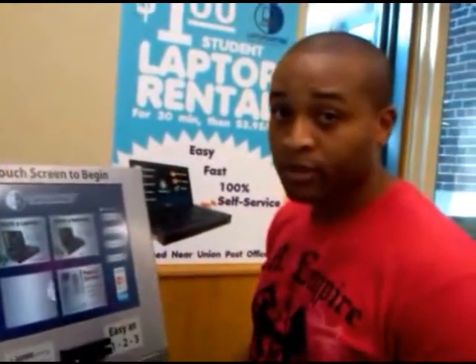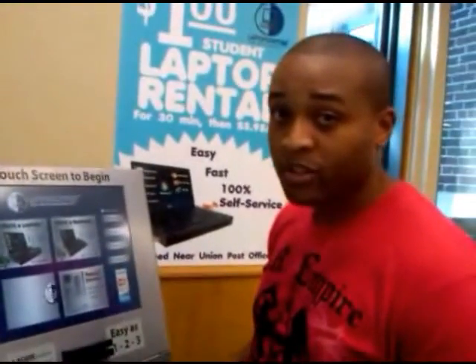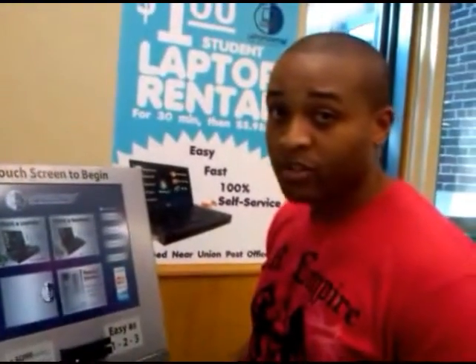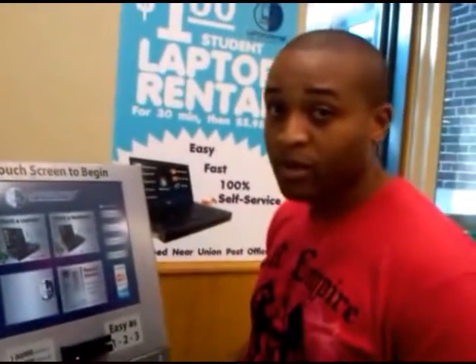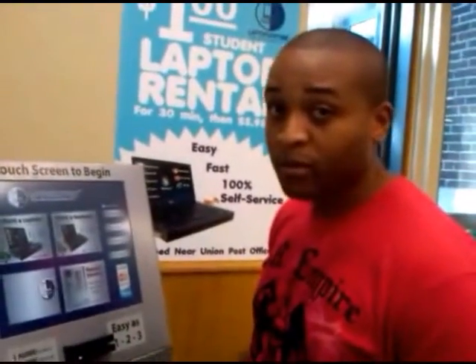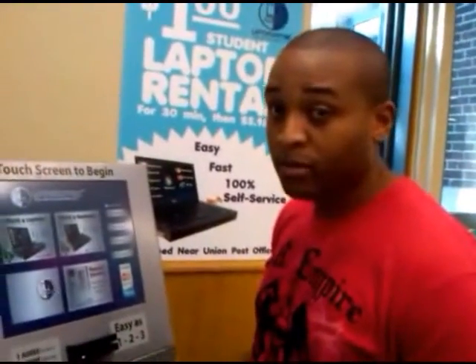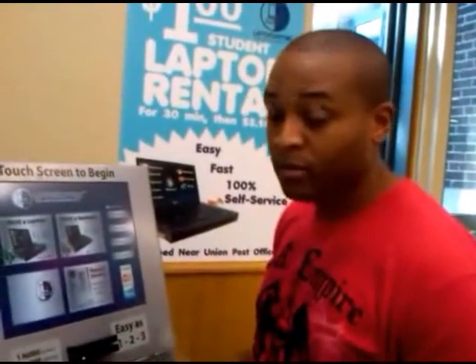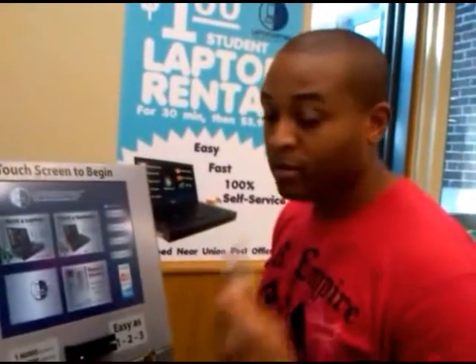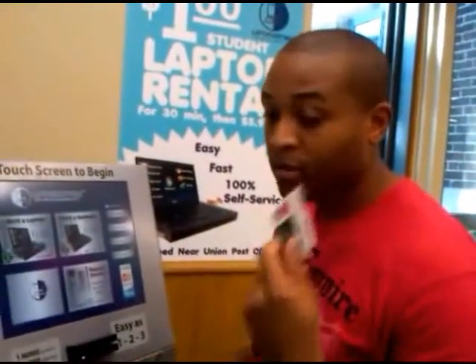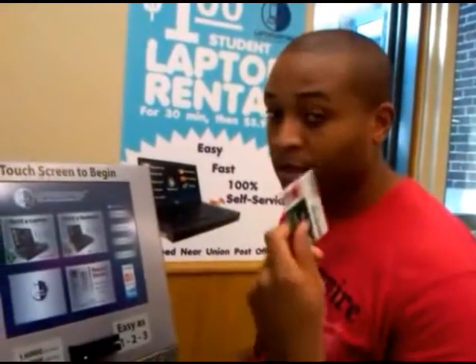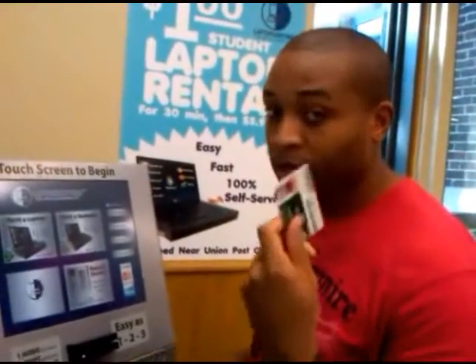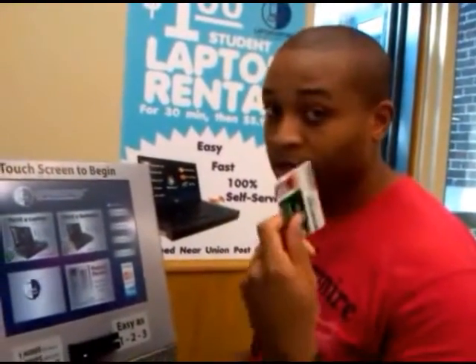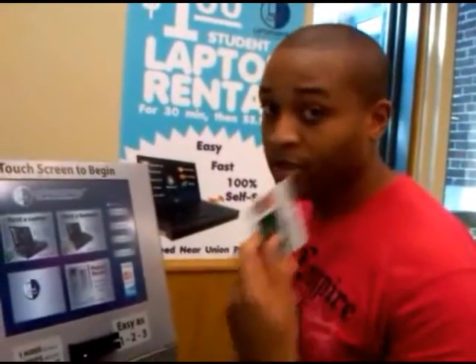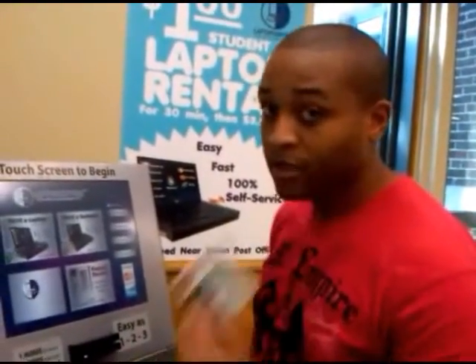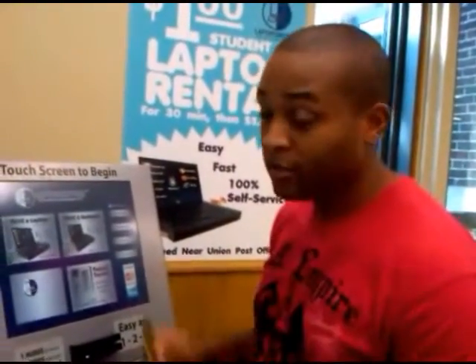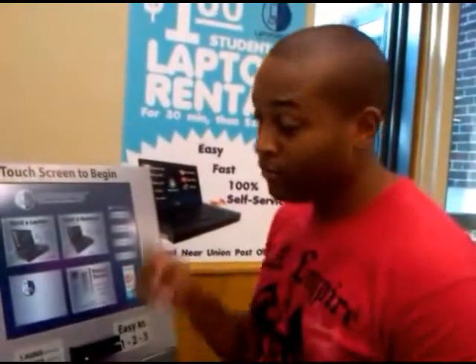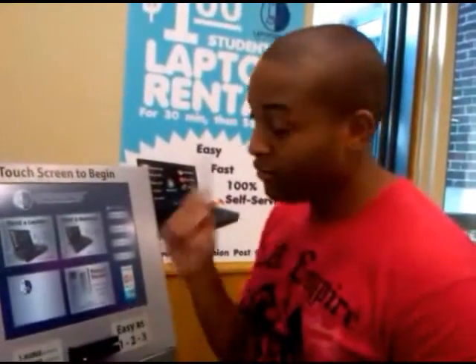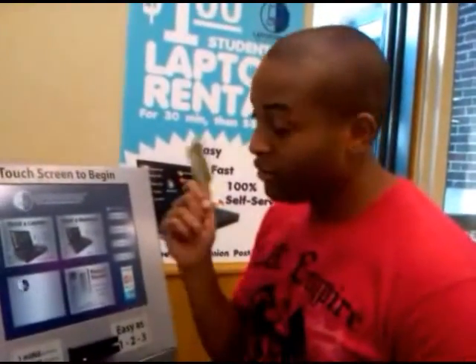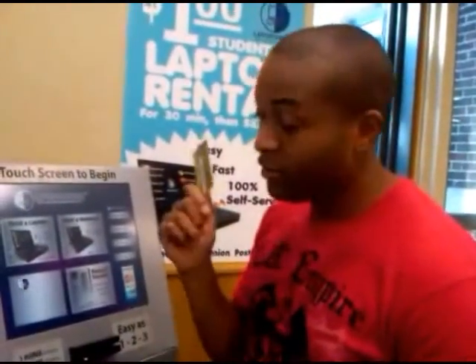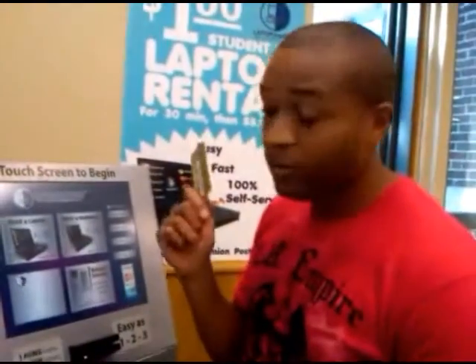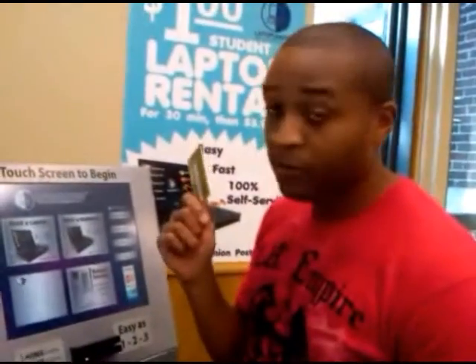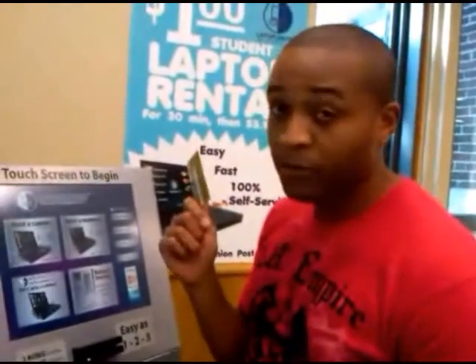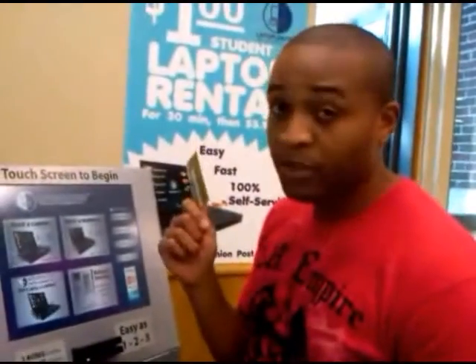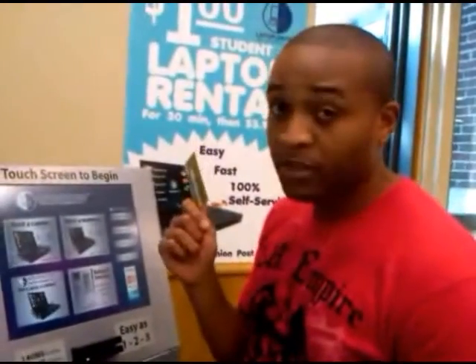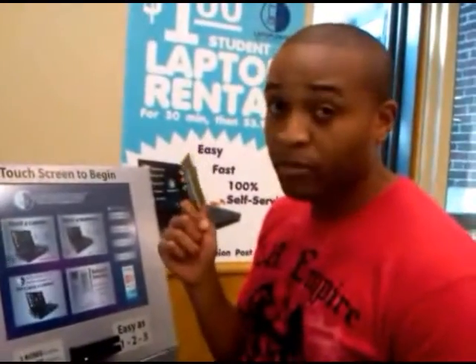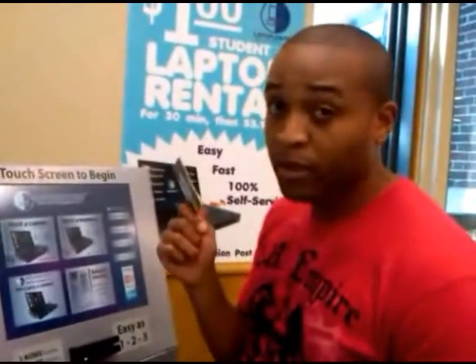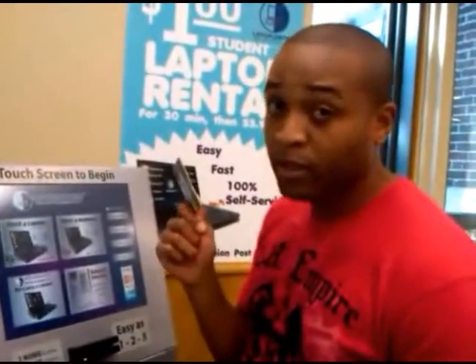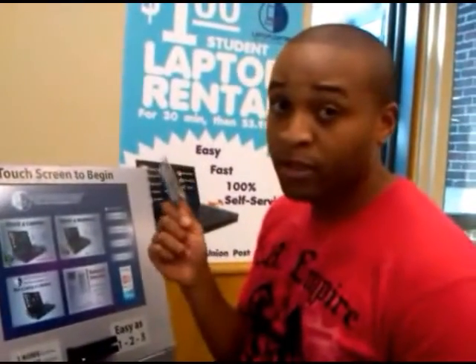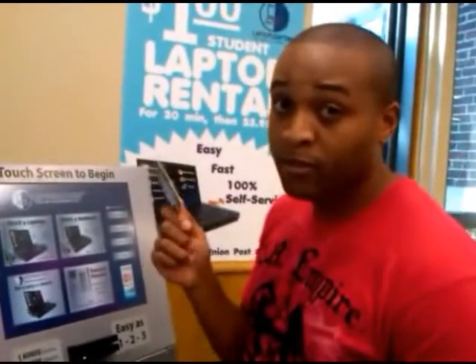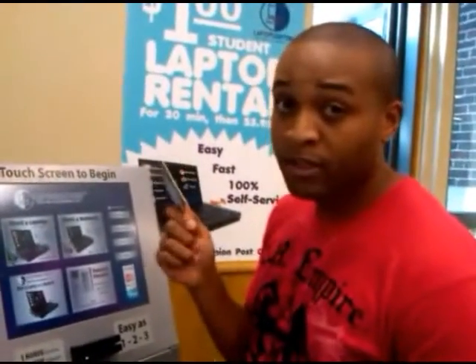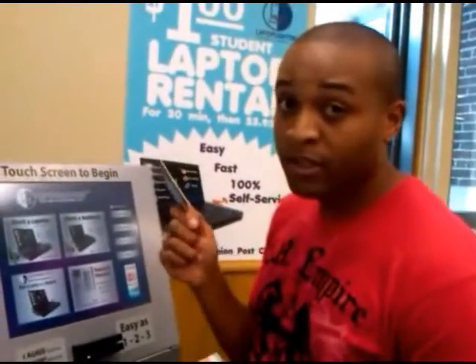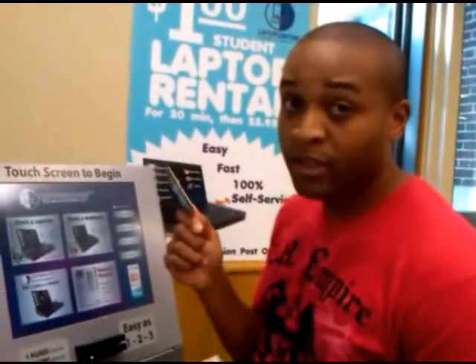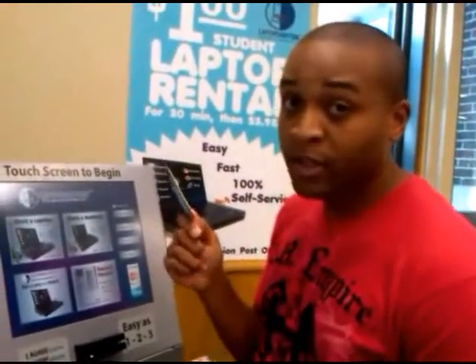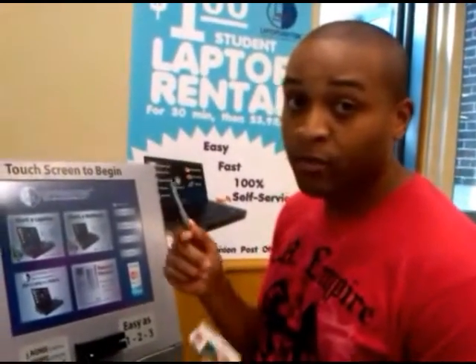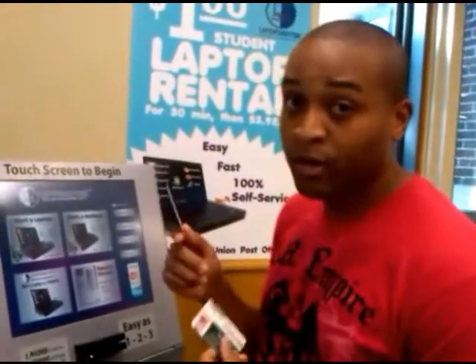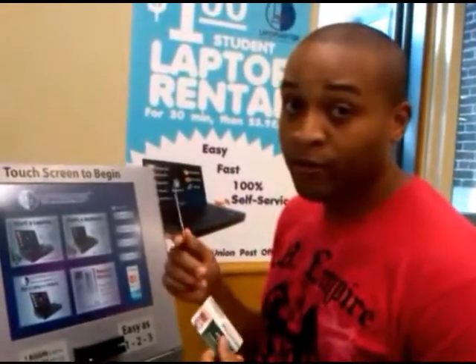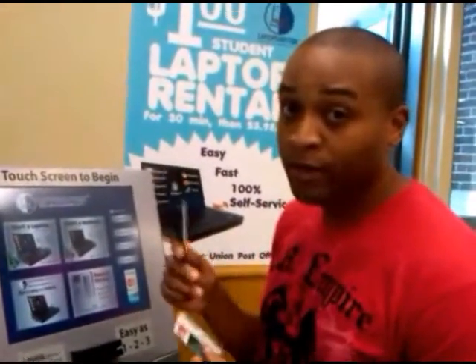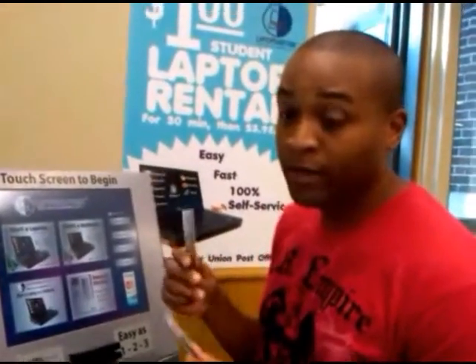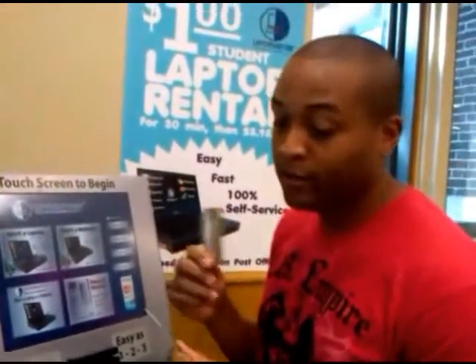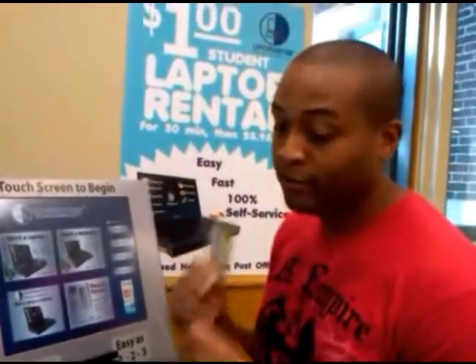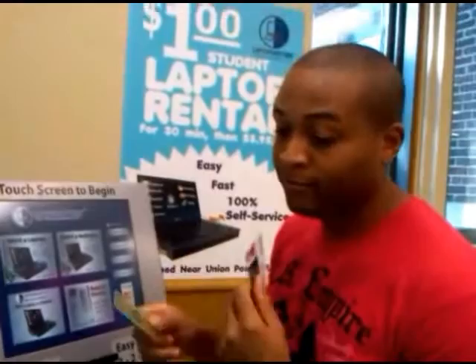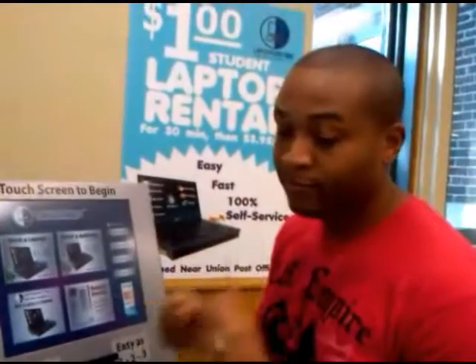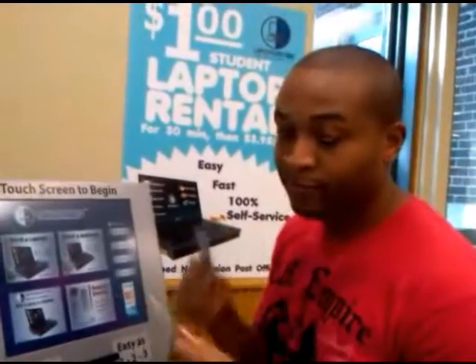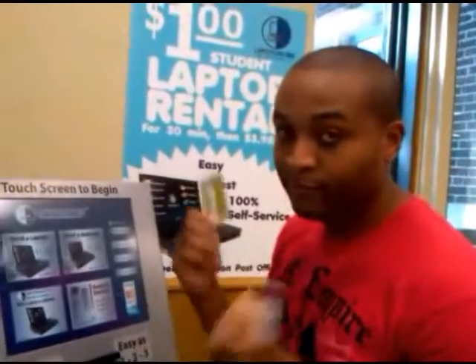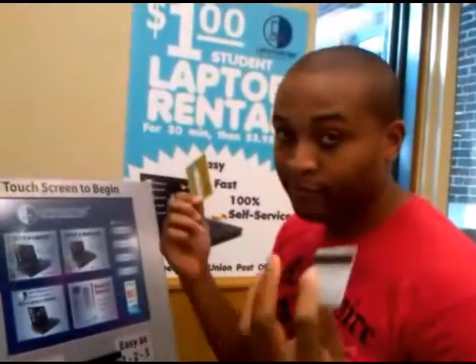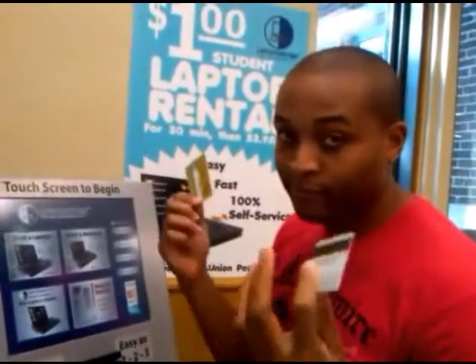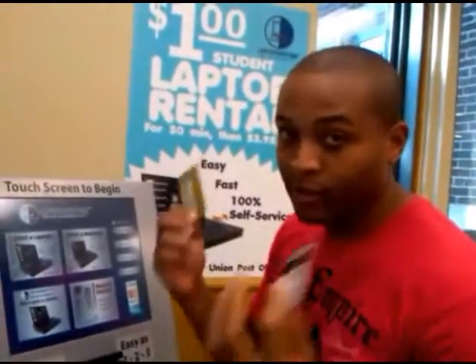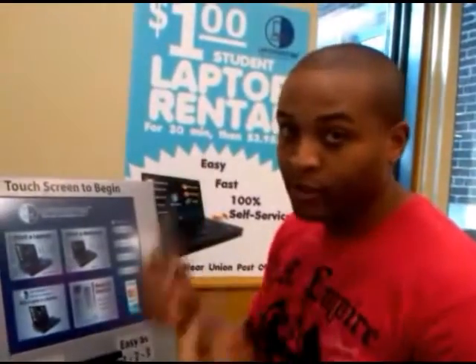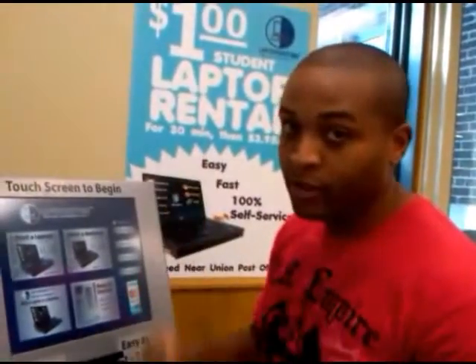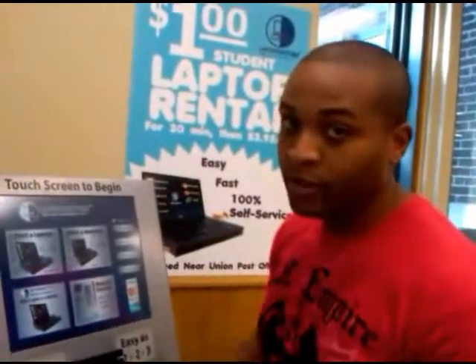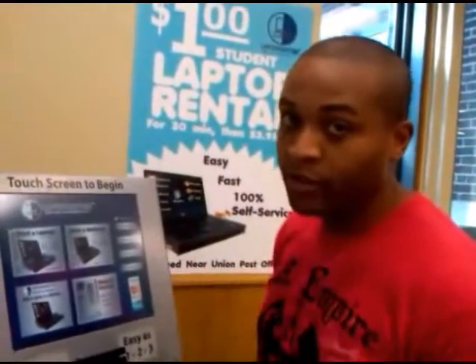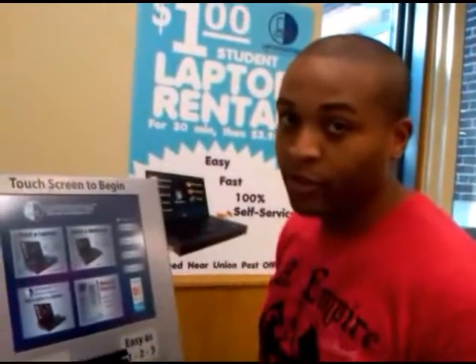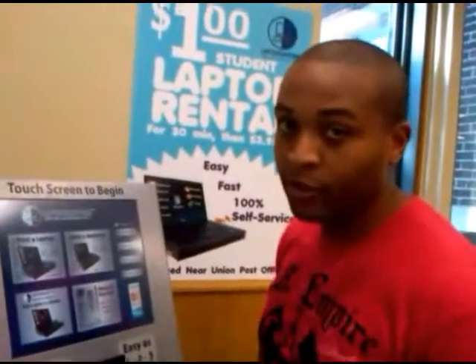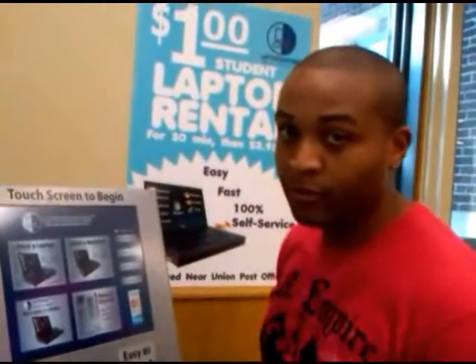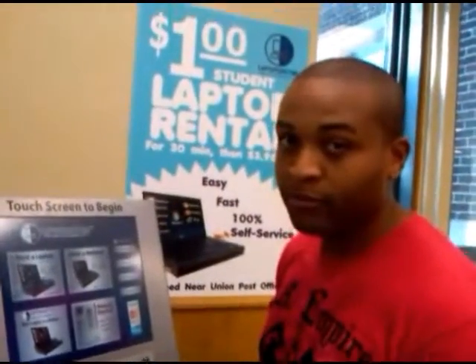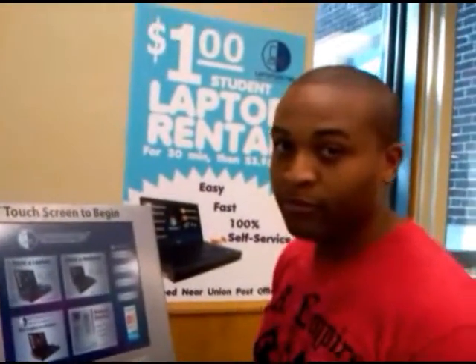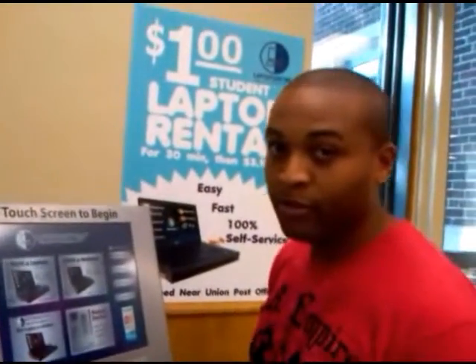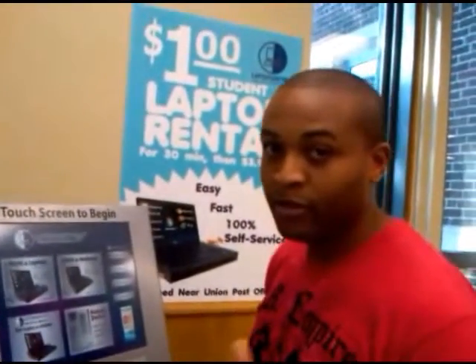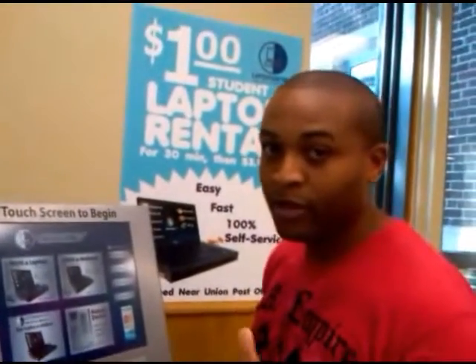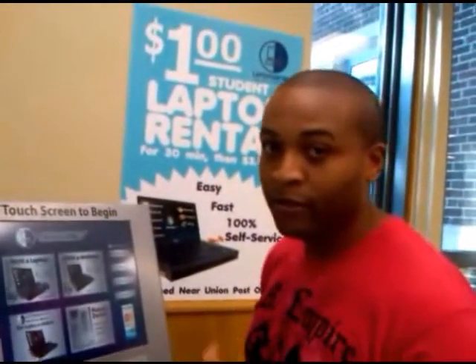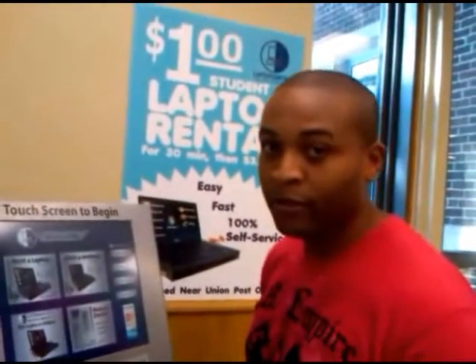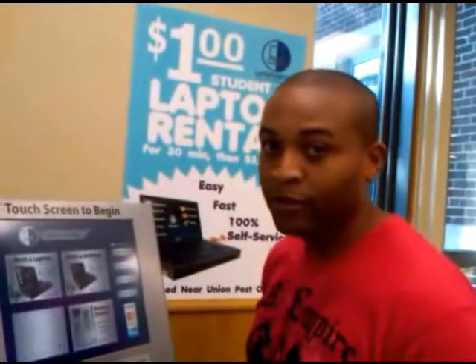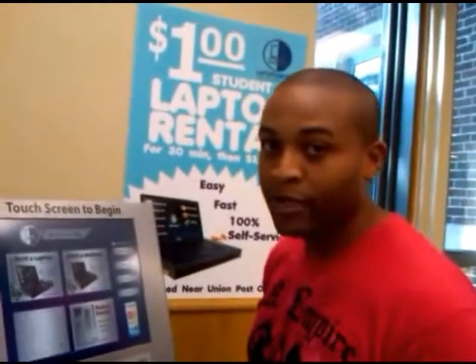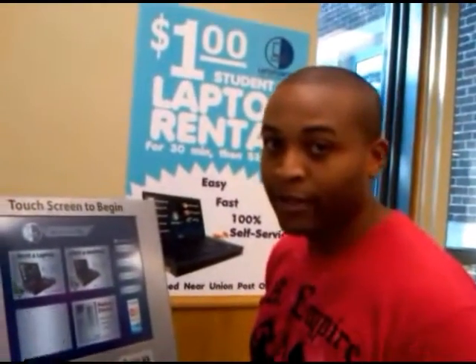Just remember: ID, Visa, MasterCard, whatever you need — and you're good to go. Have a good day.